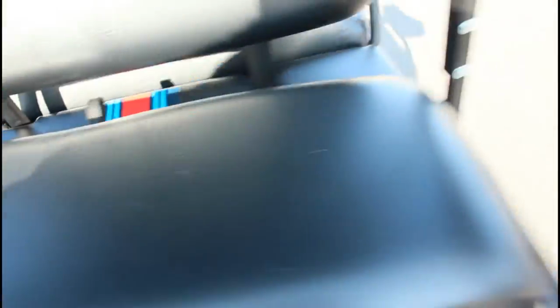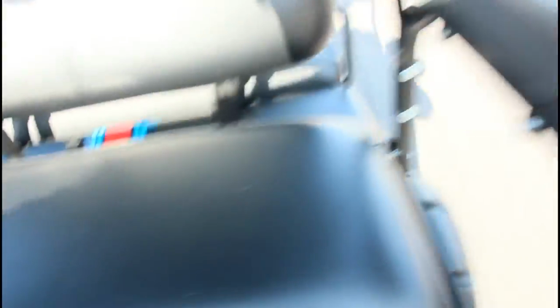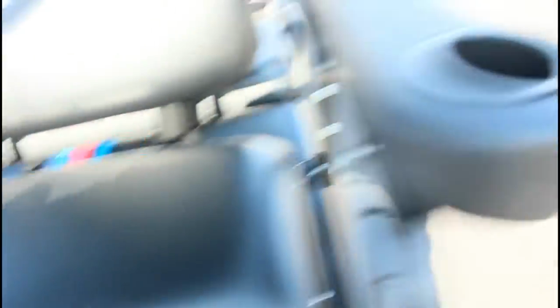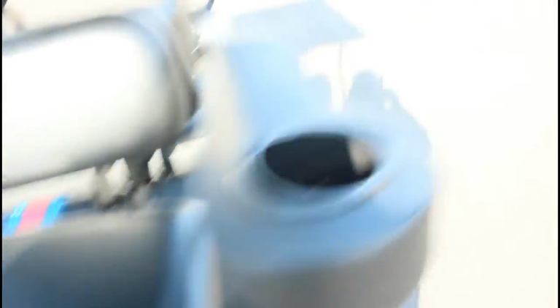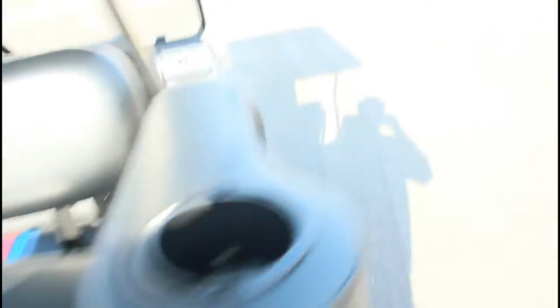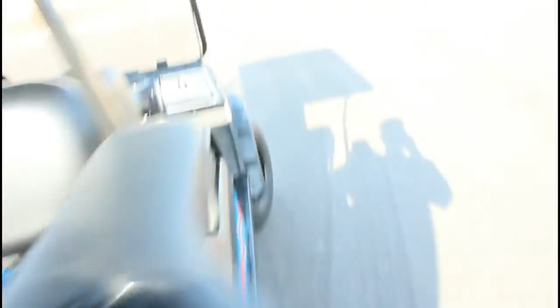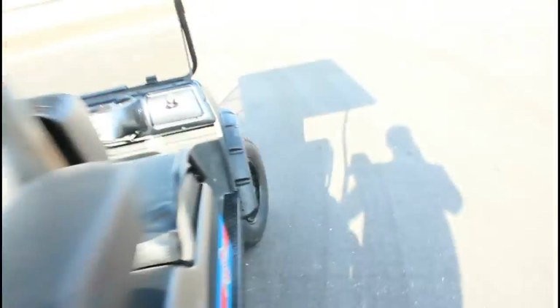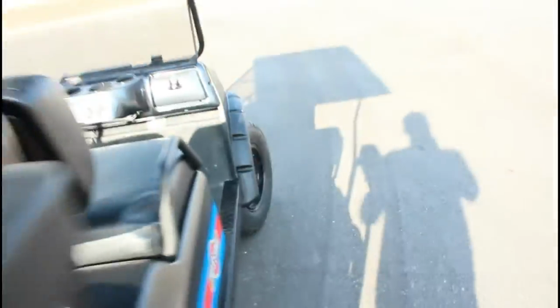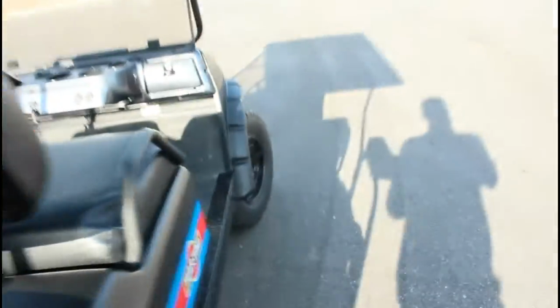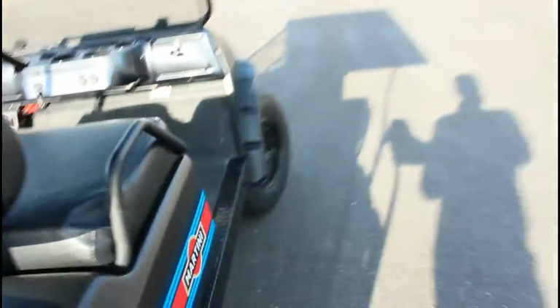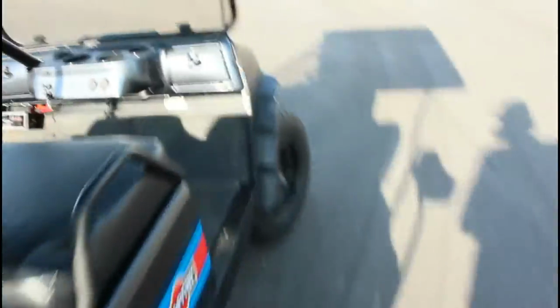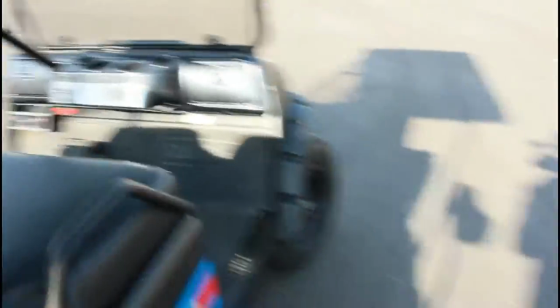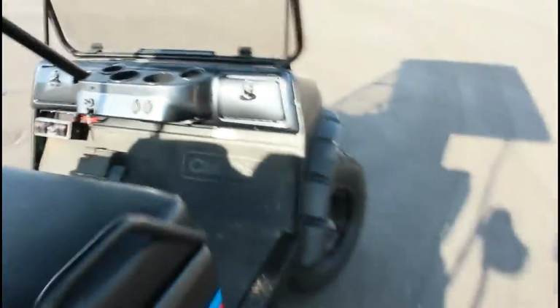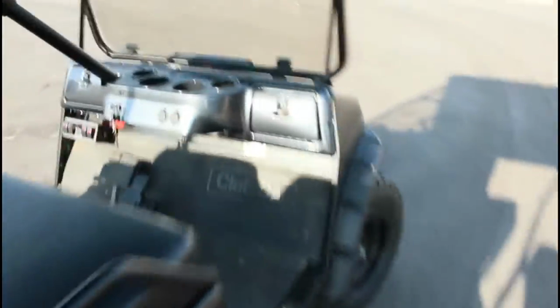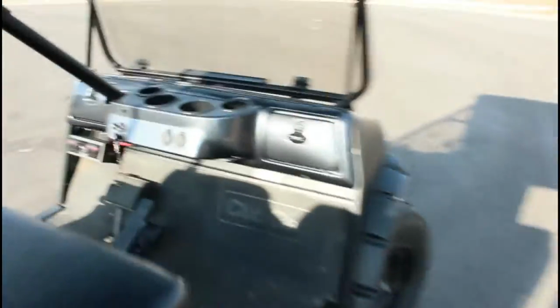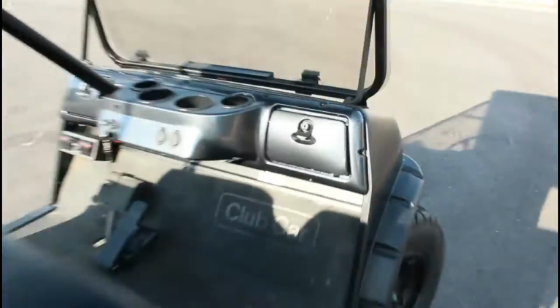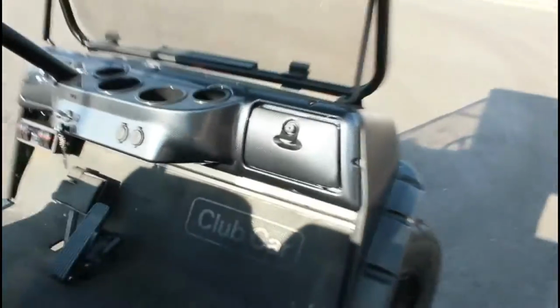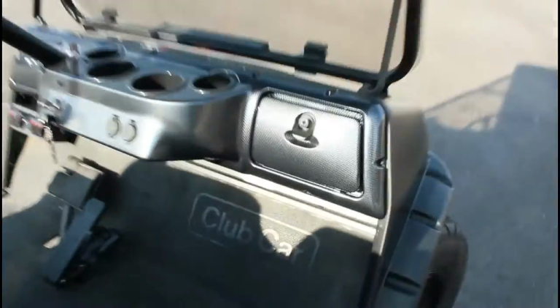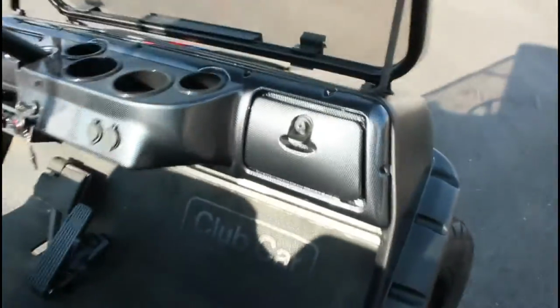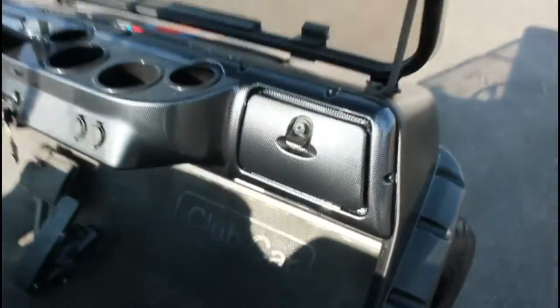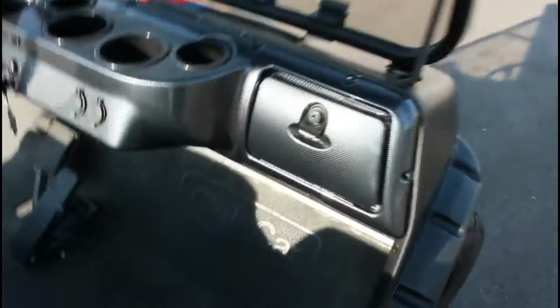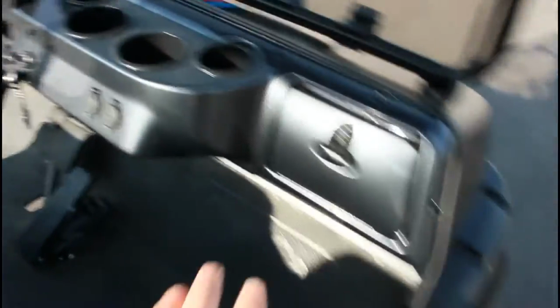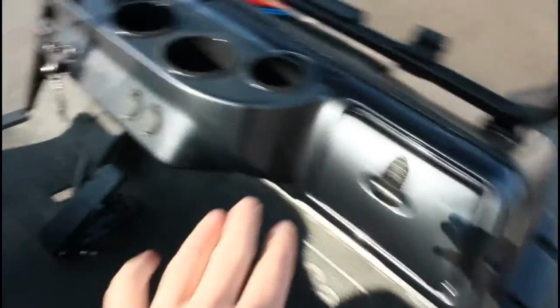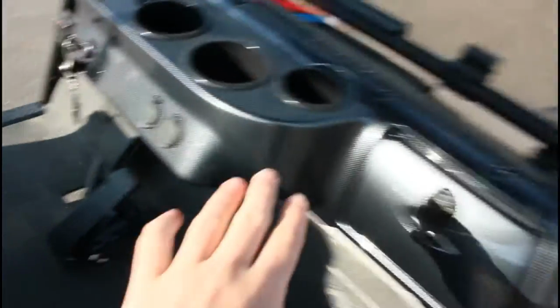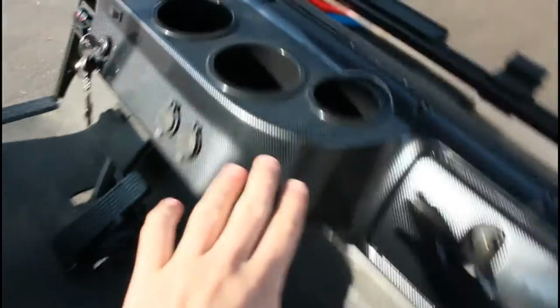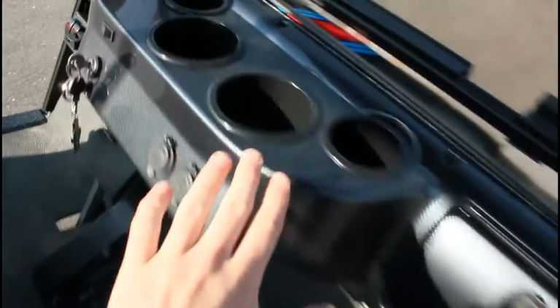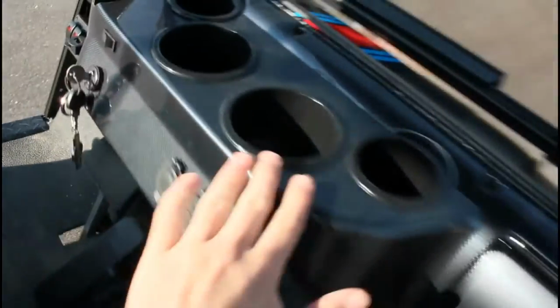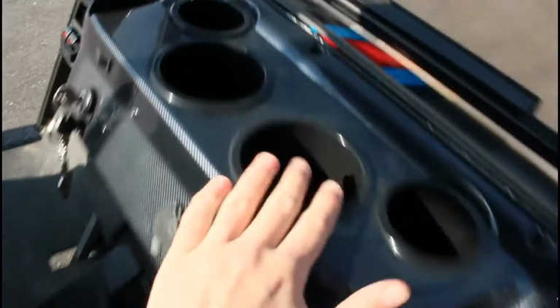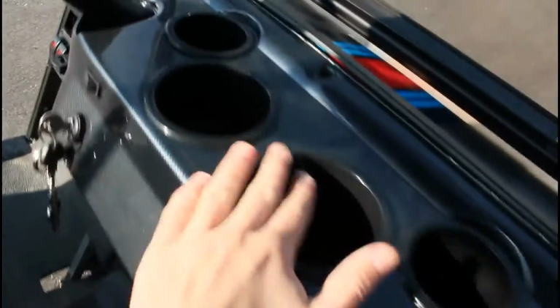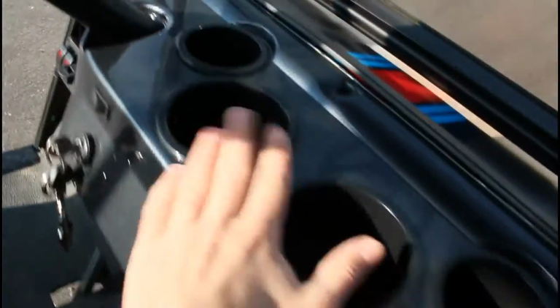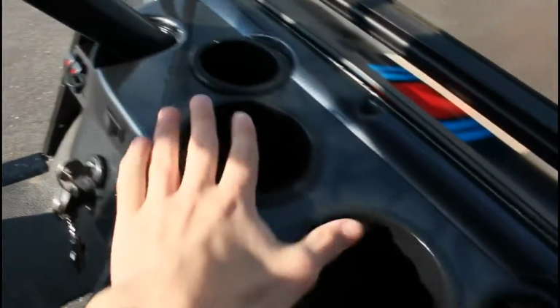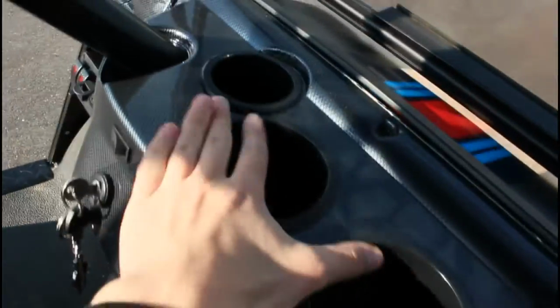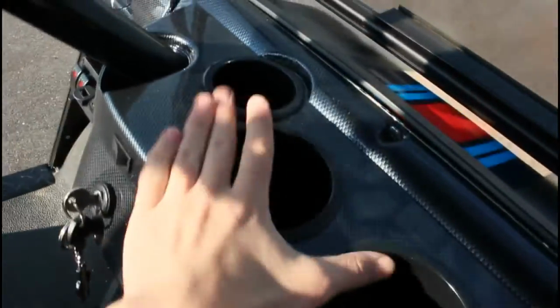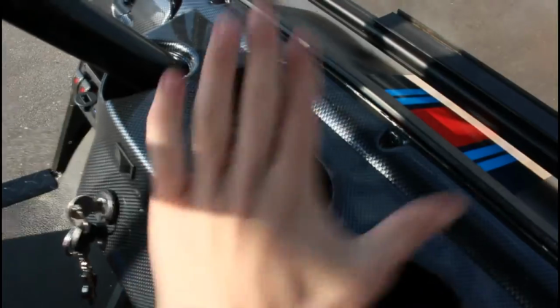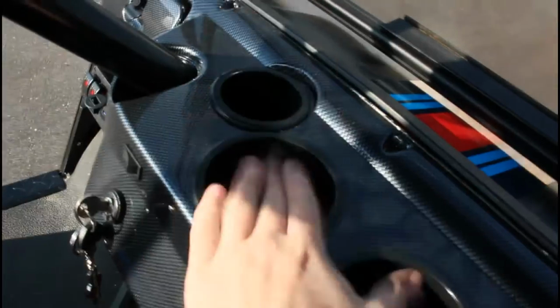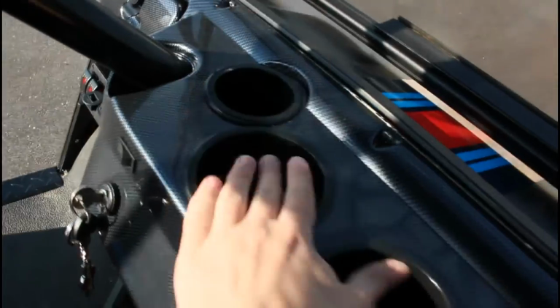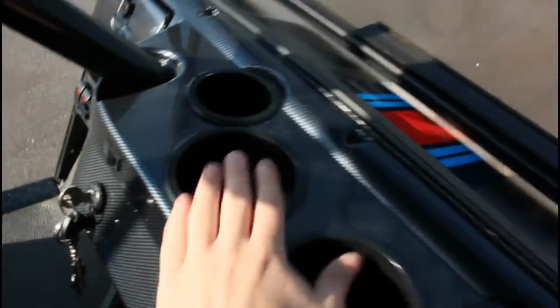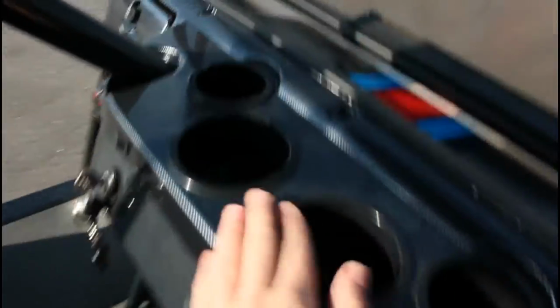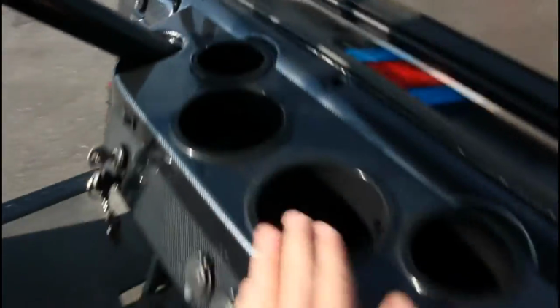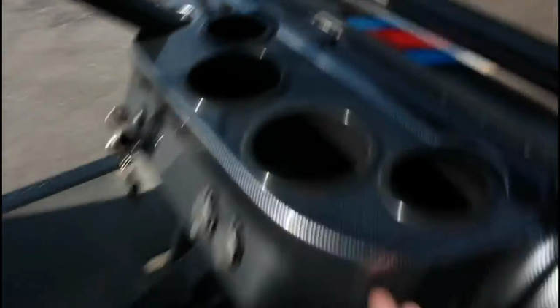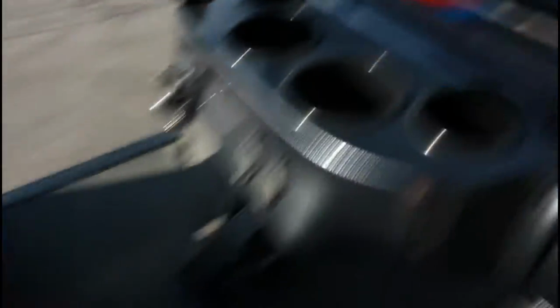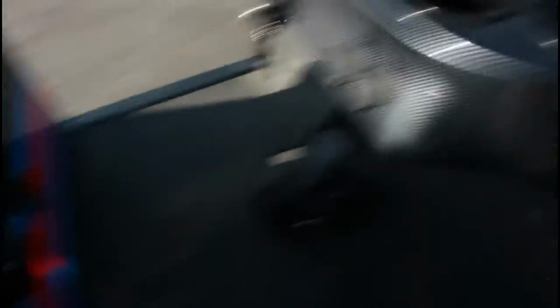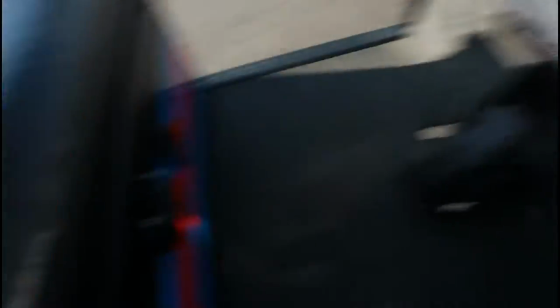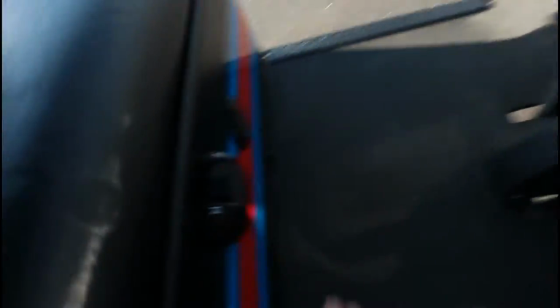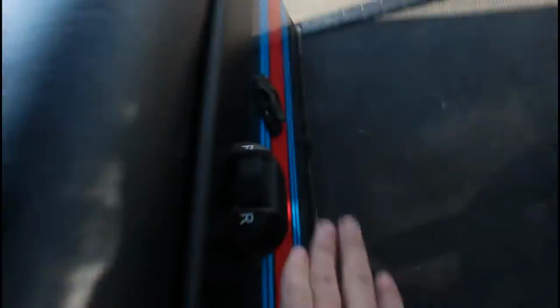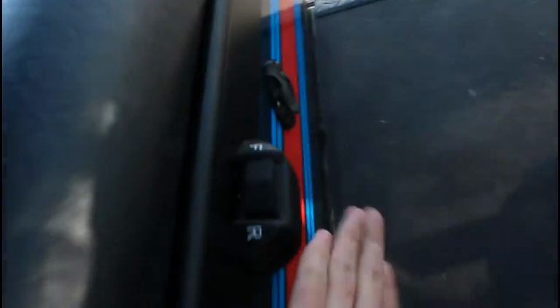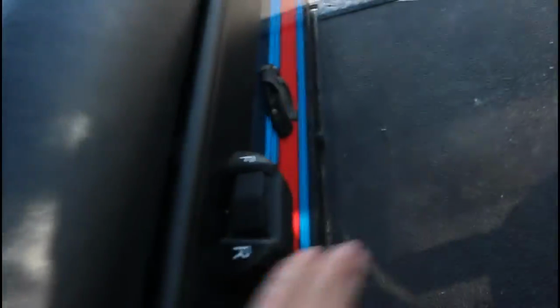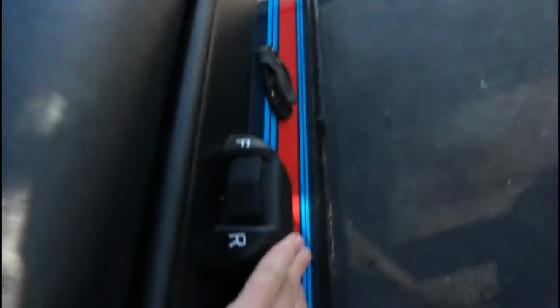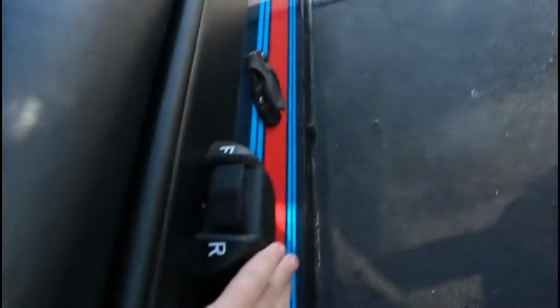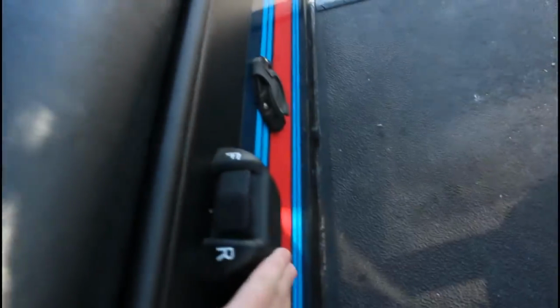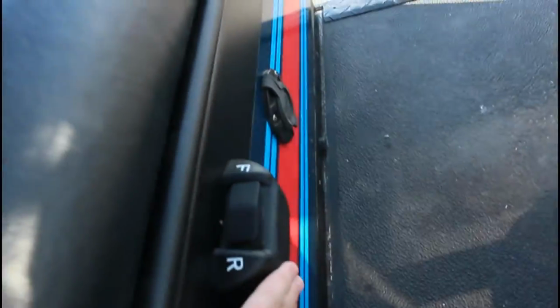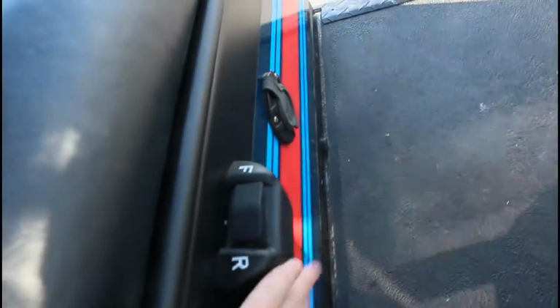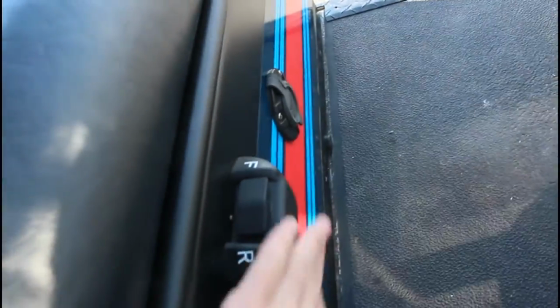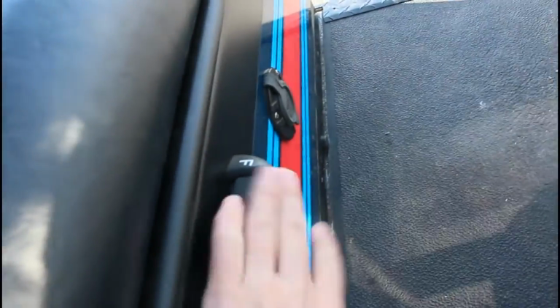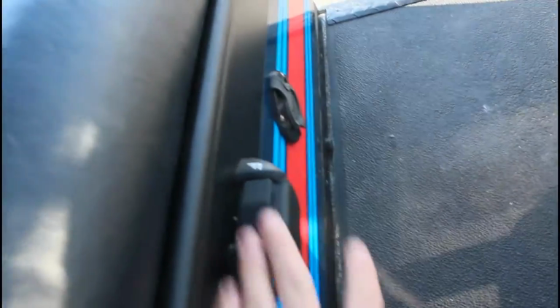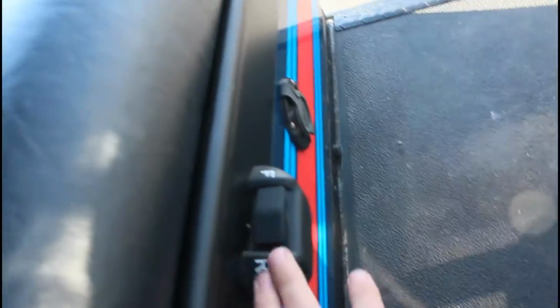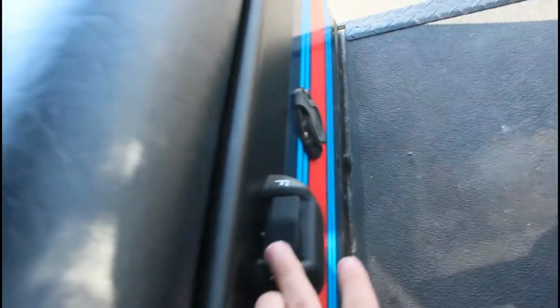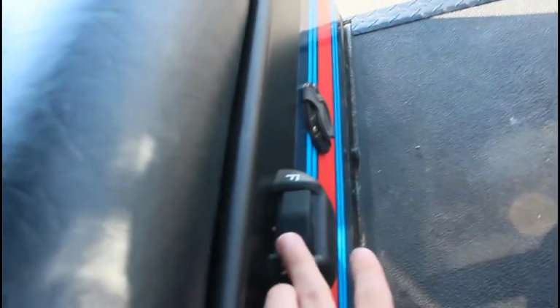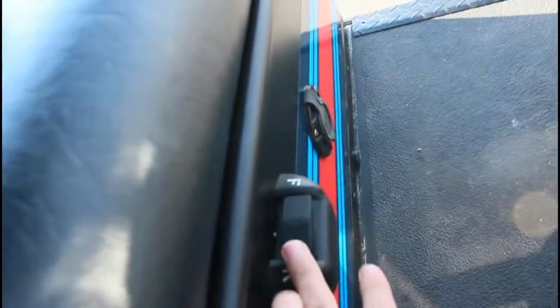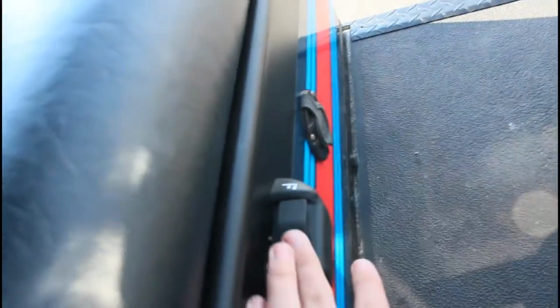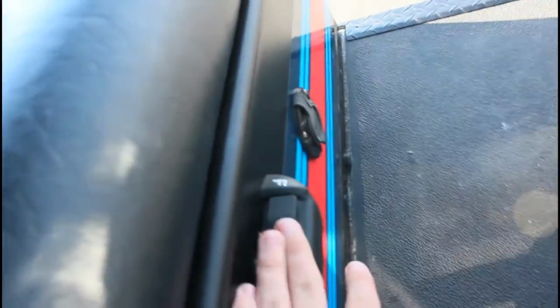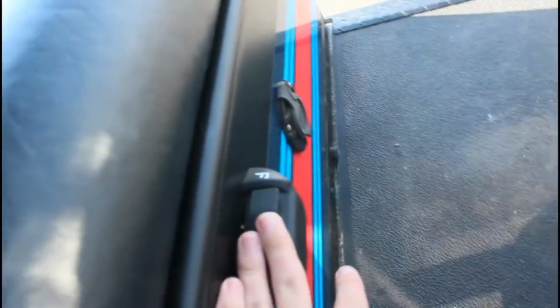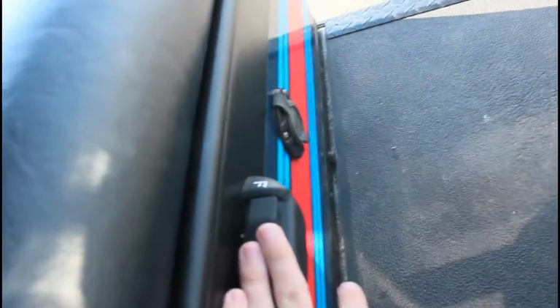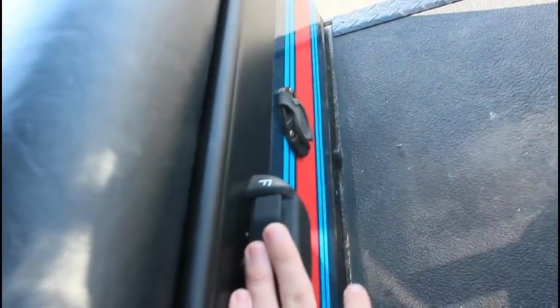Now we got our carbon fiber dash, little cup holders — very nice. New little gear changer there too.